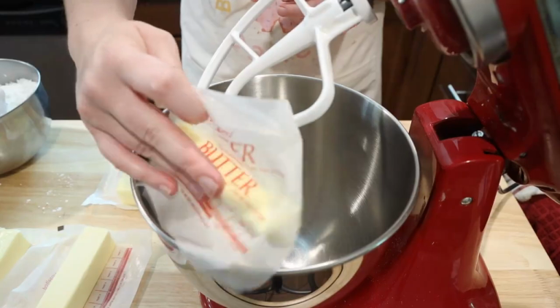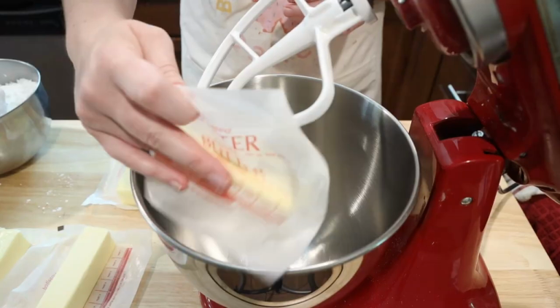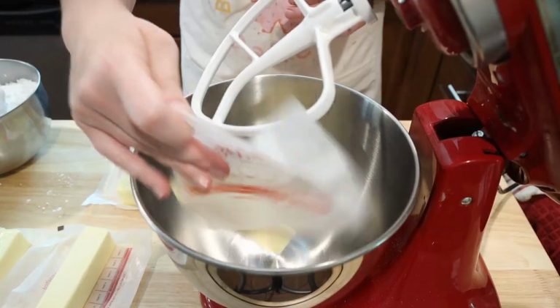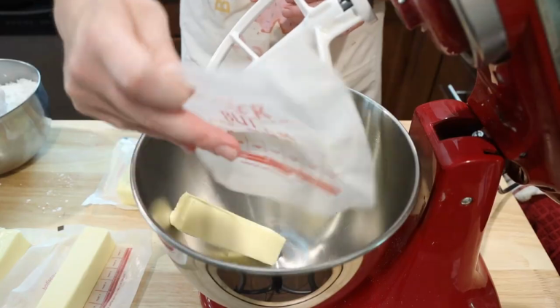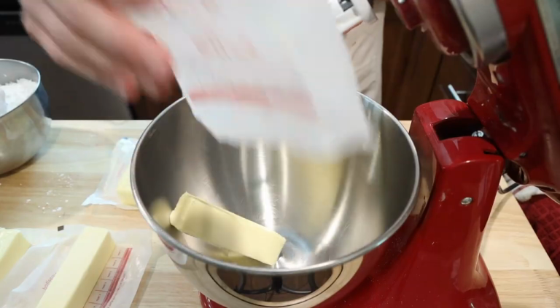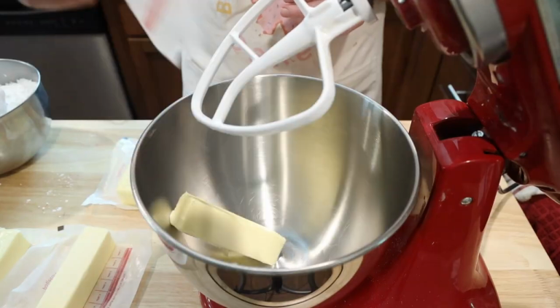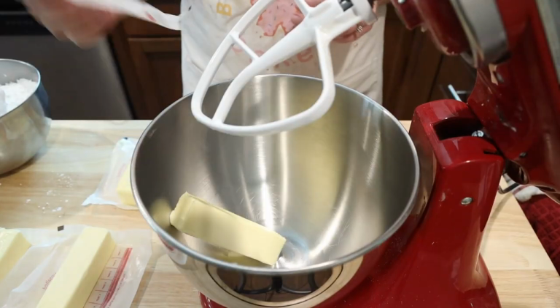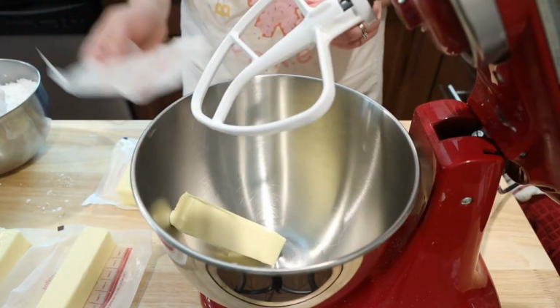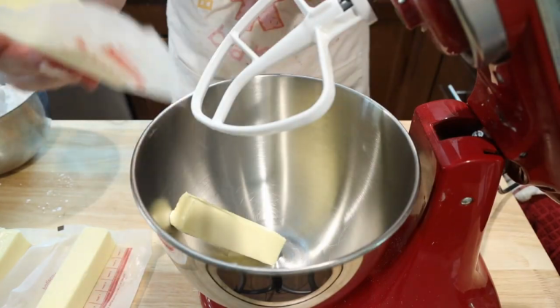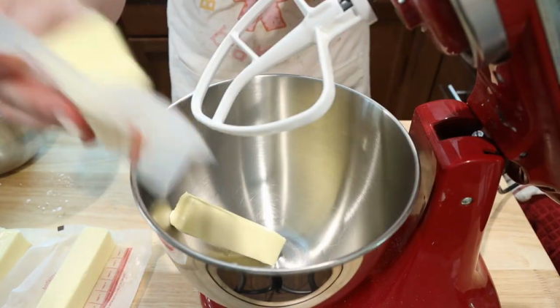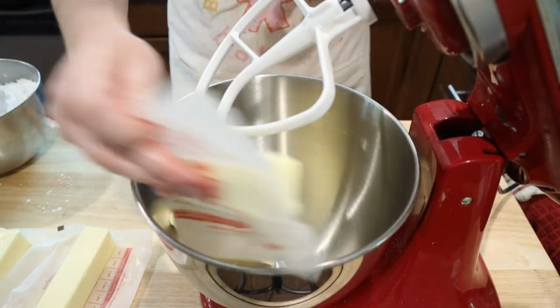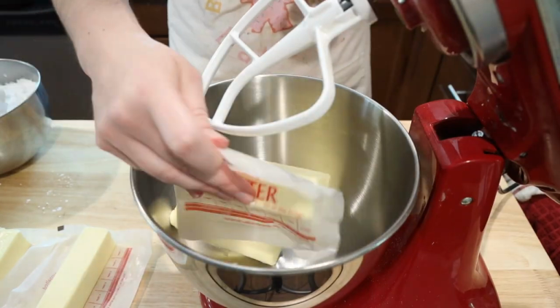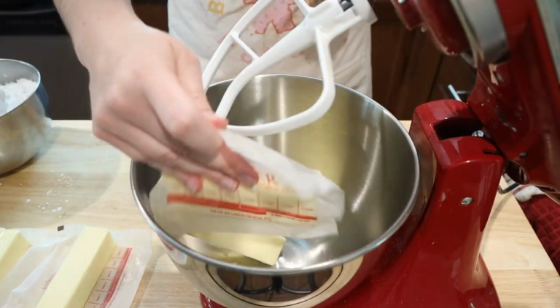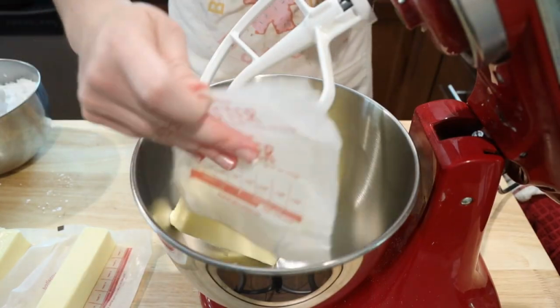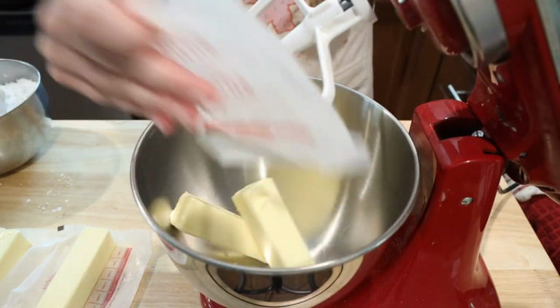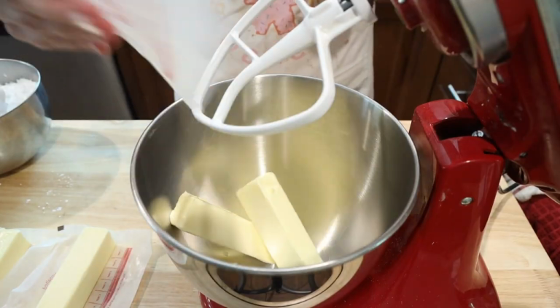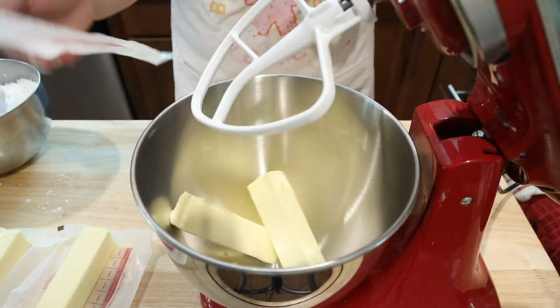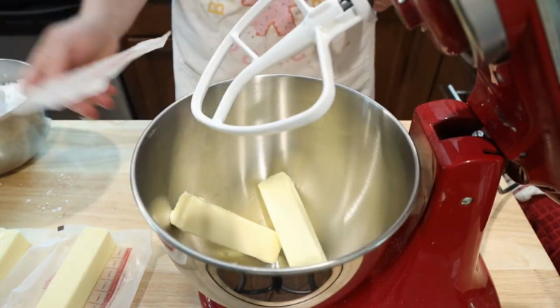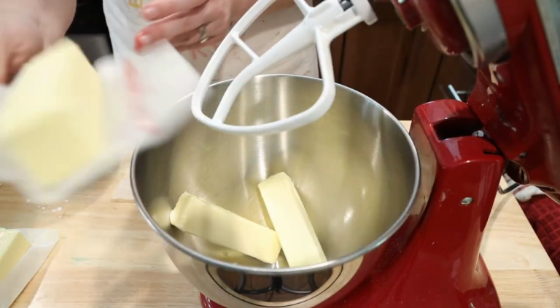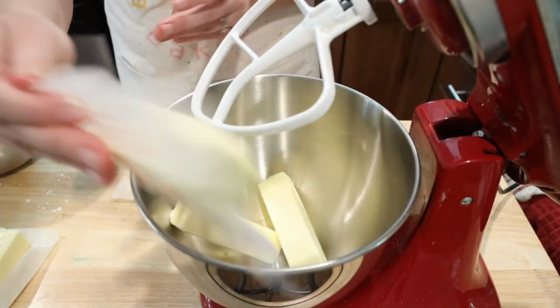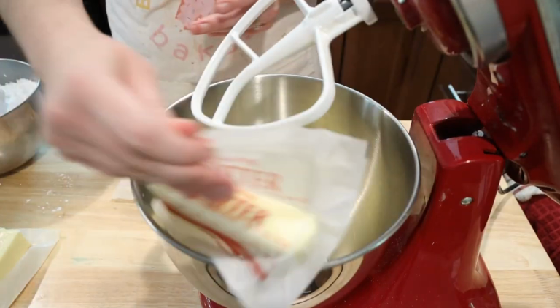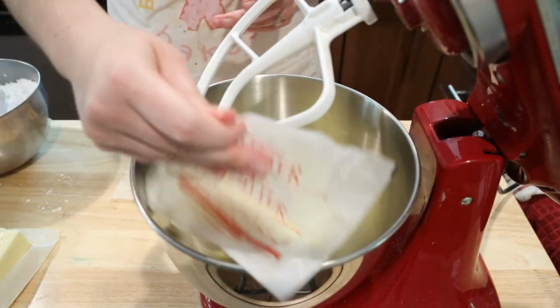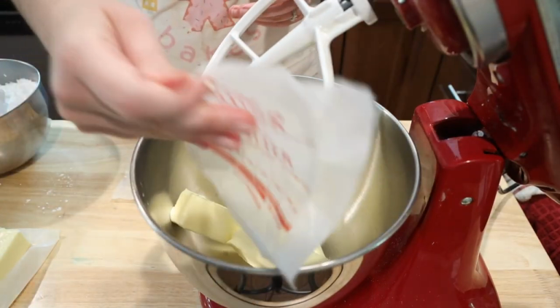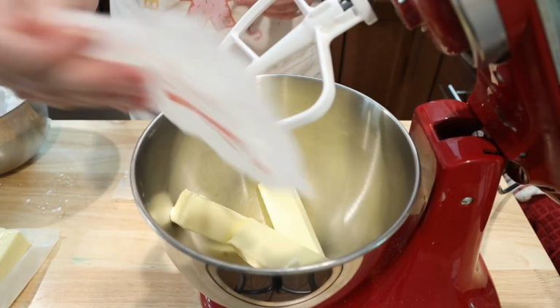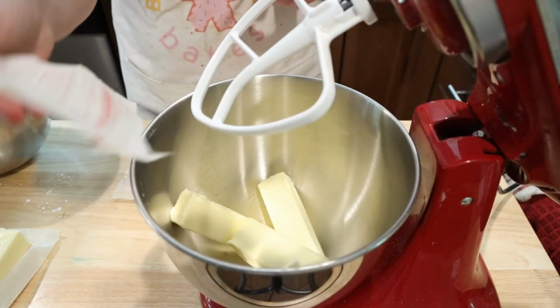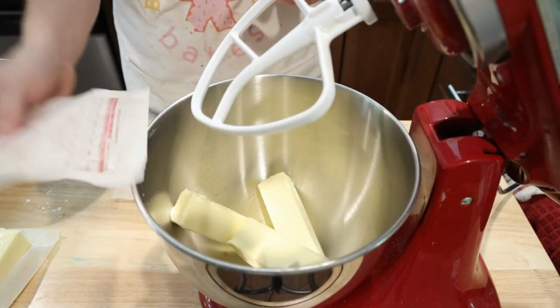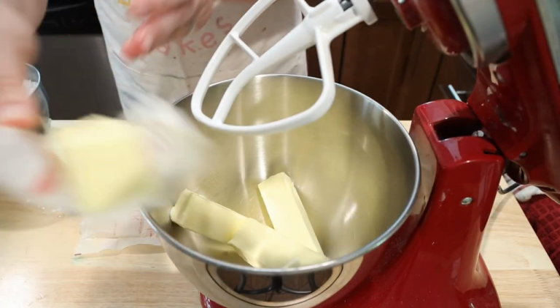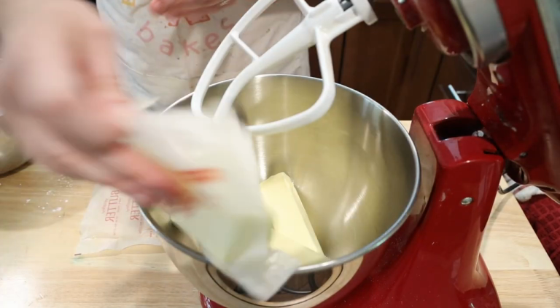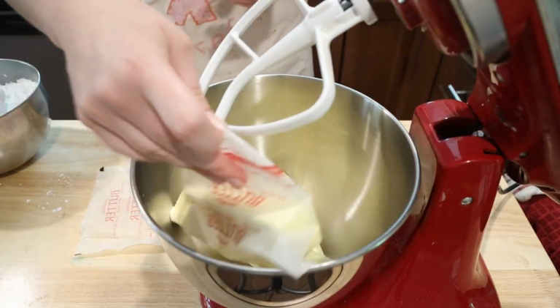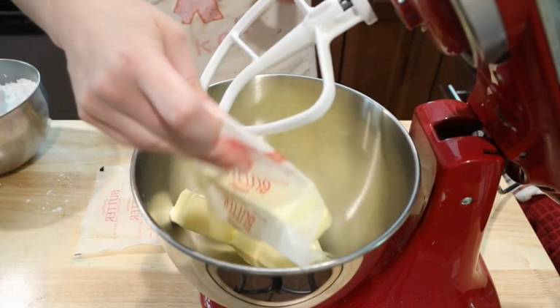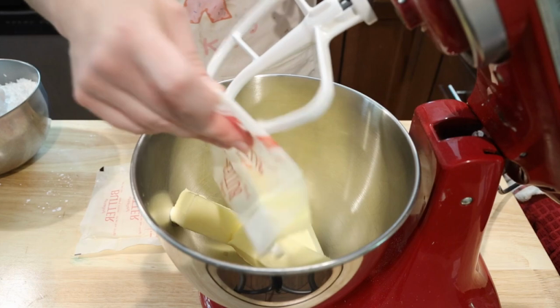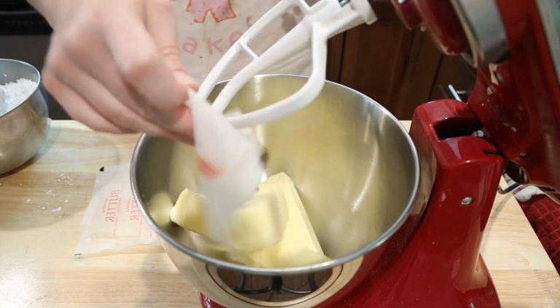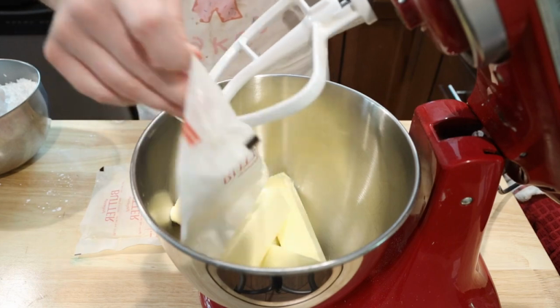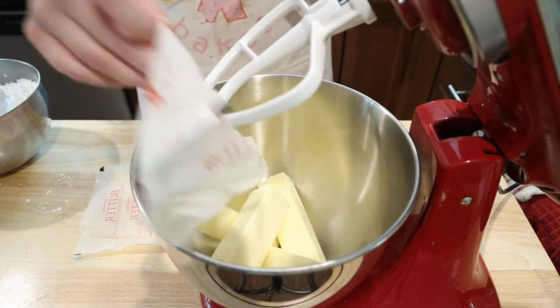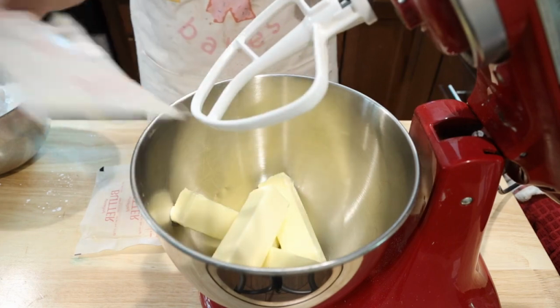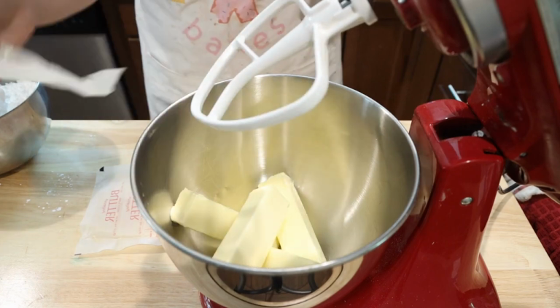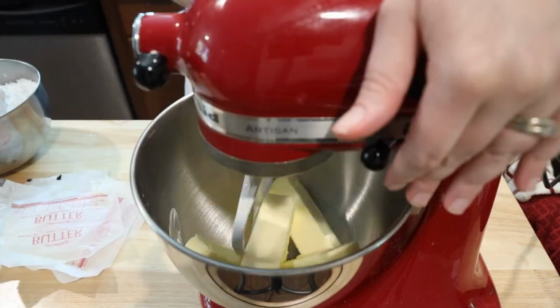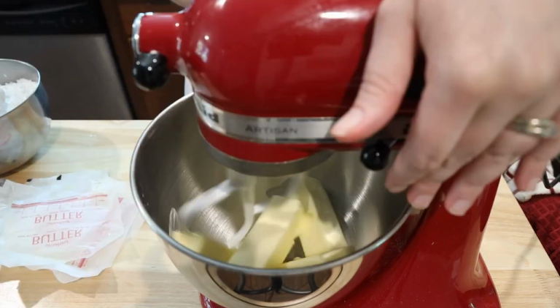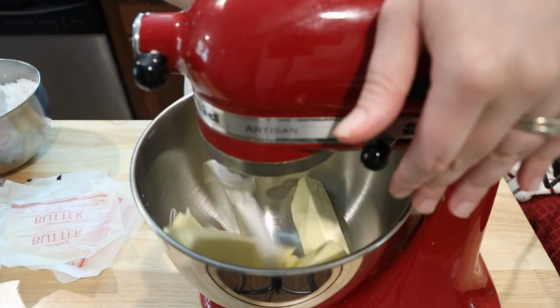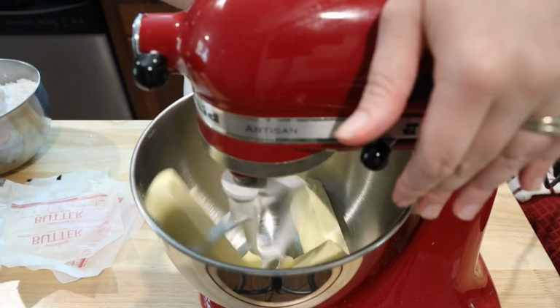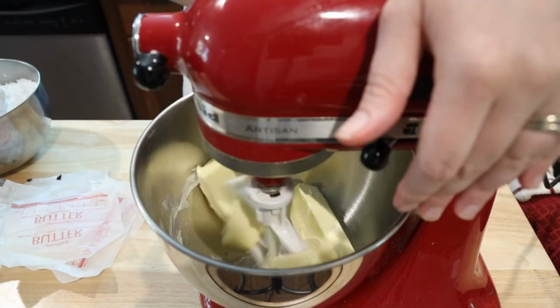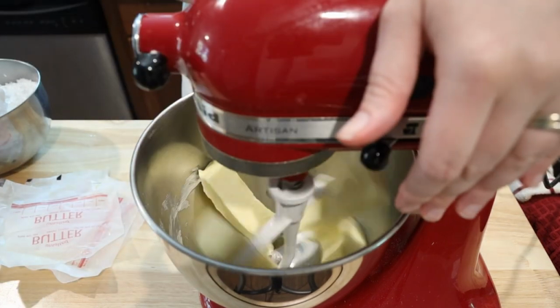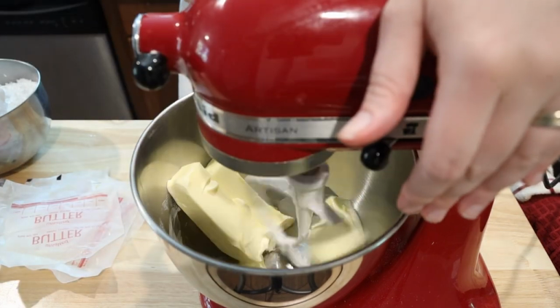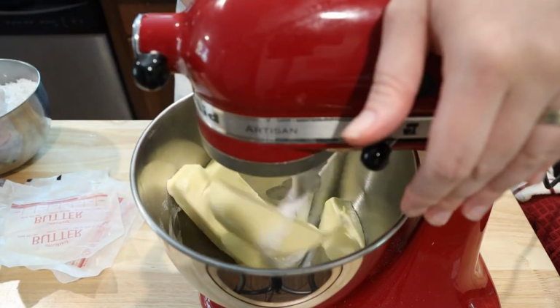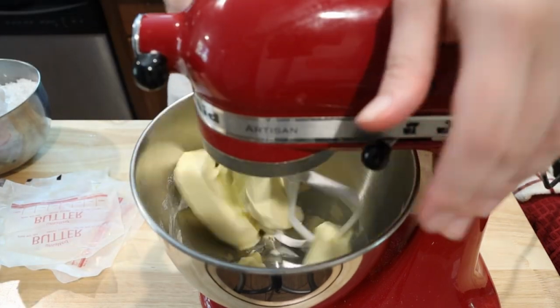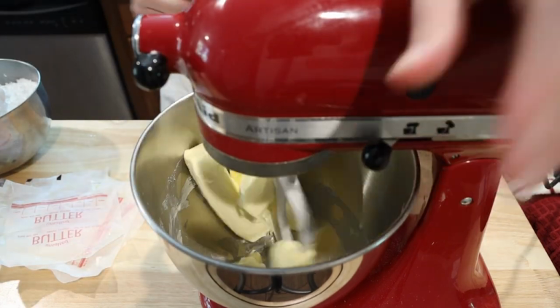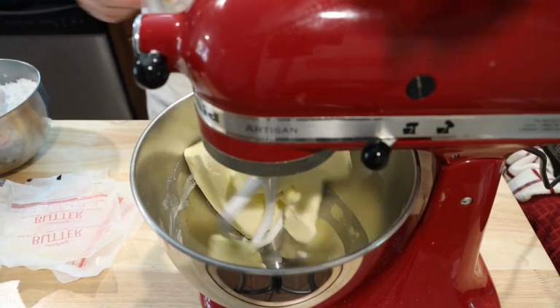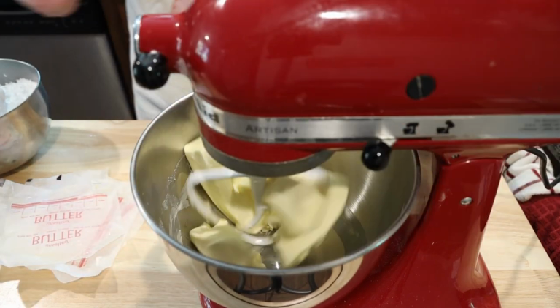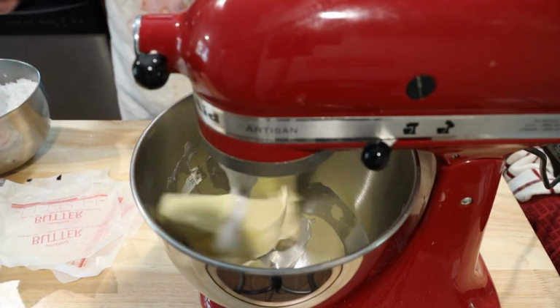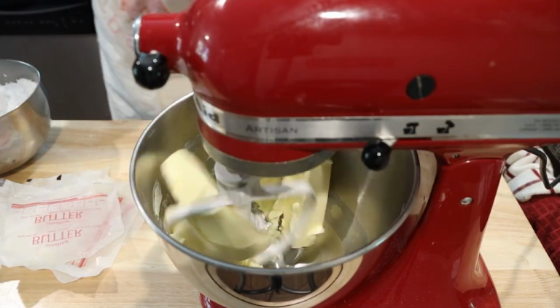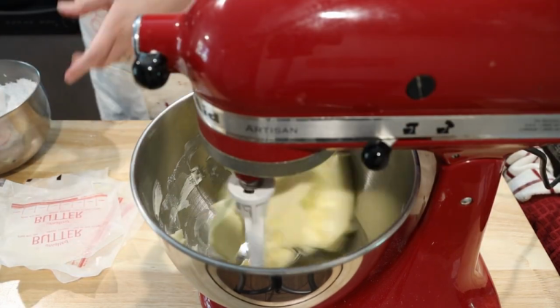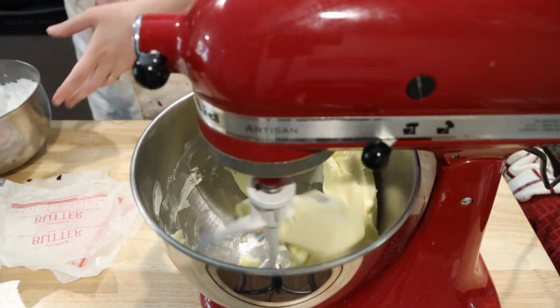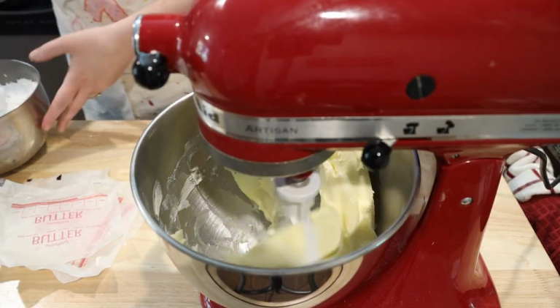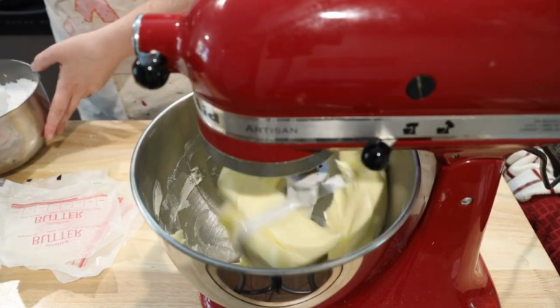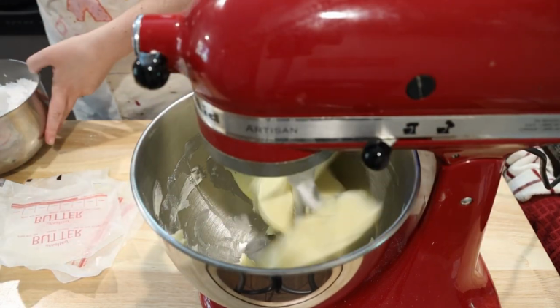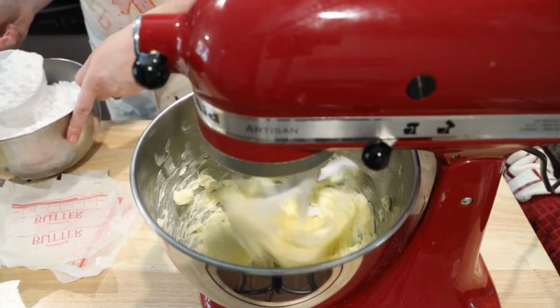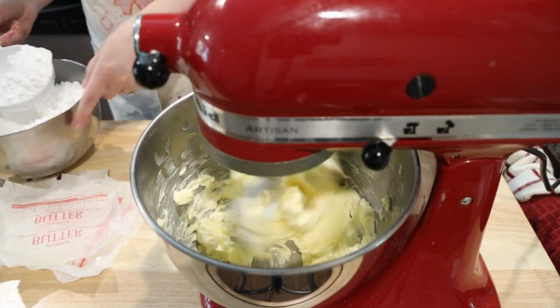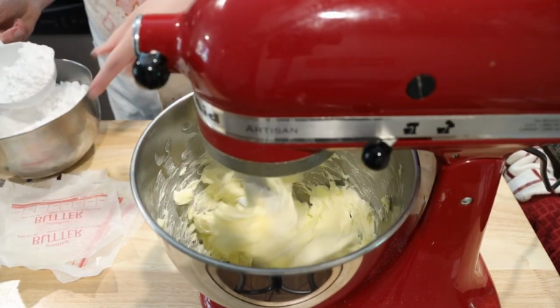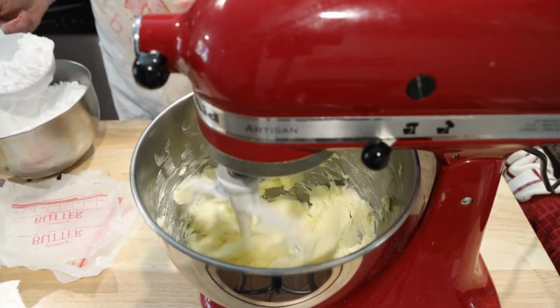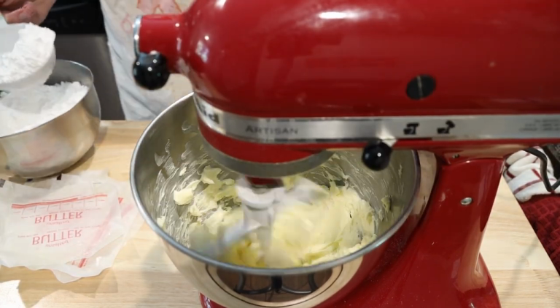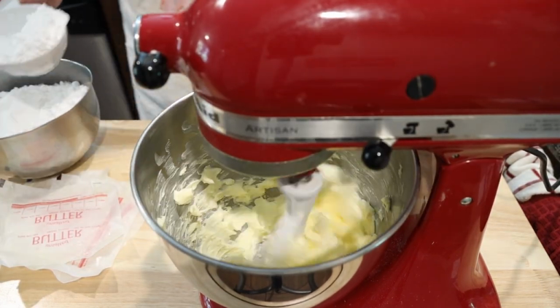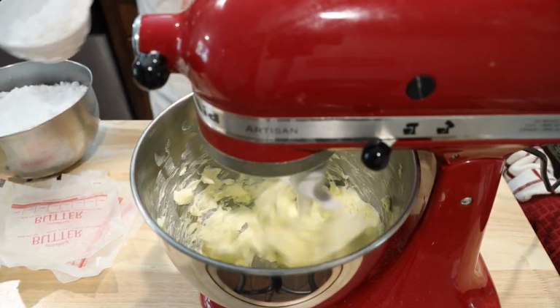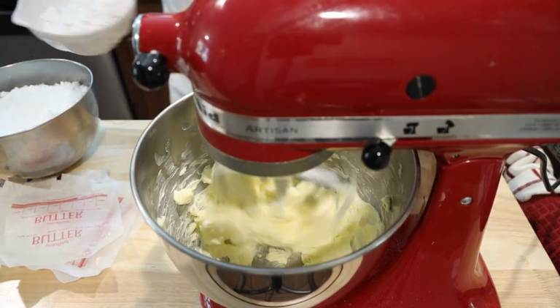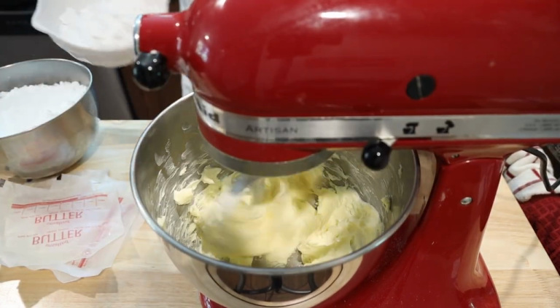This was an interesting cake for me to prep, because usually I get to do some of the decorations before the cake is done, and as you'll see, a lot of these are done directly on the cake.